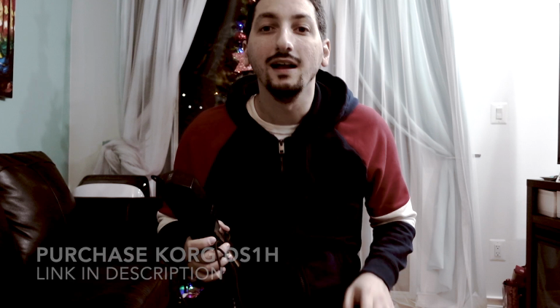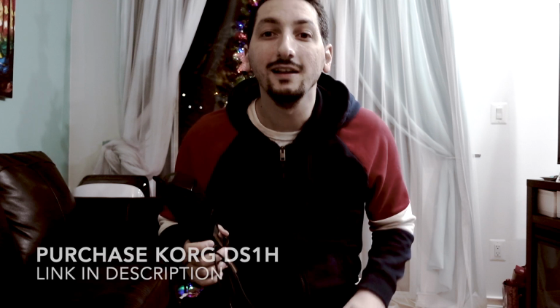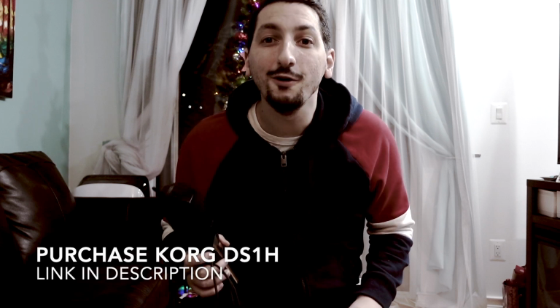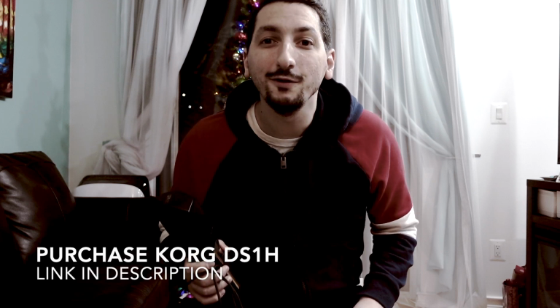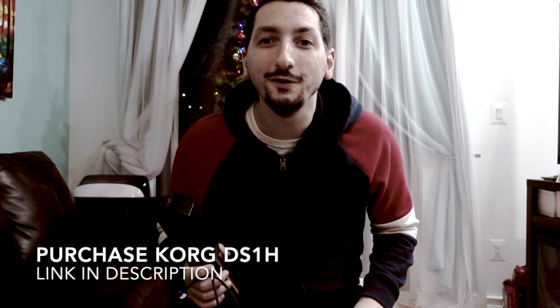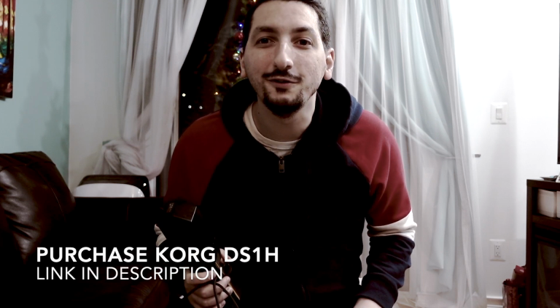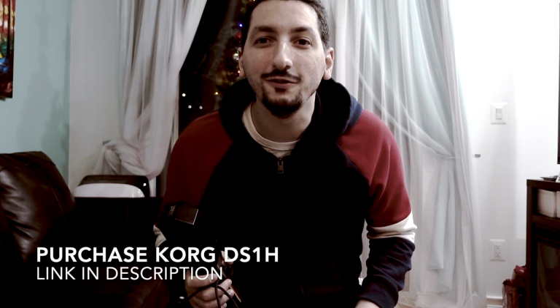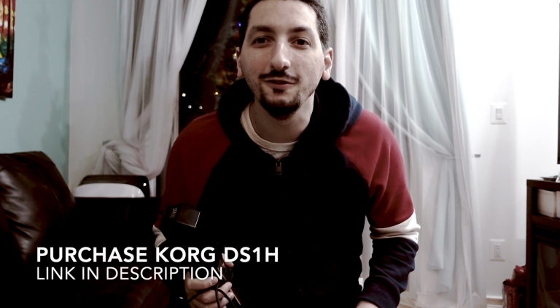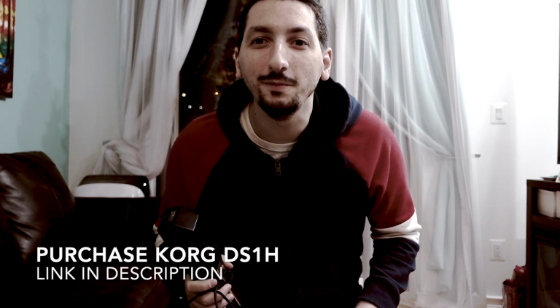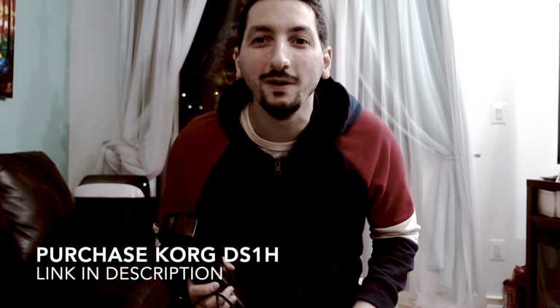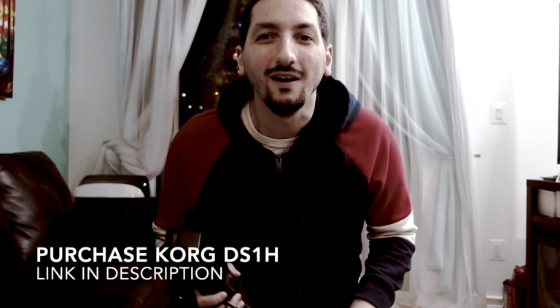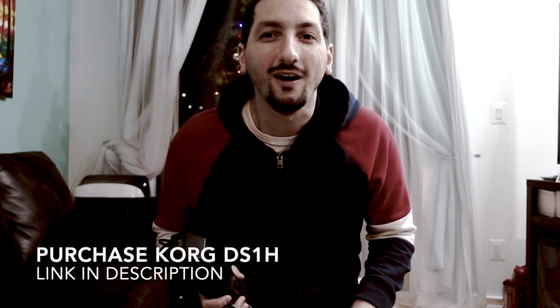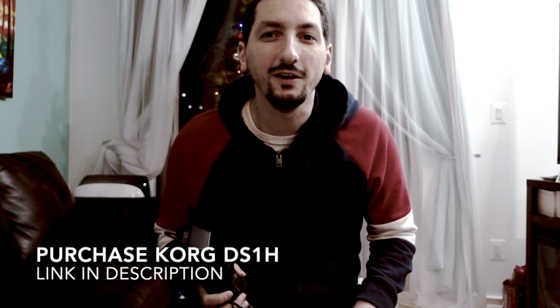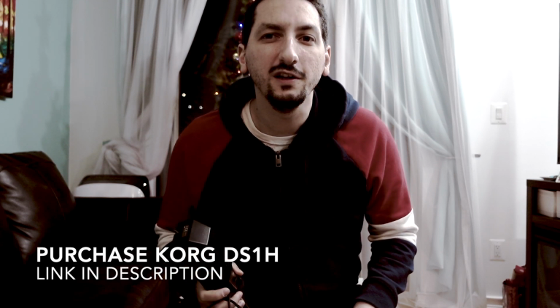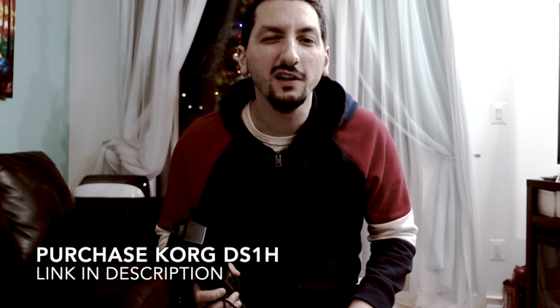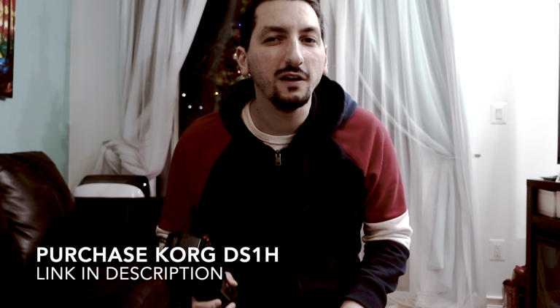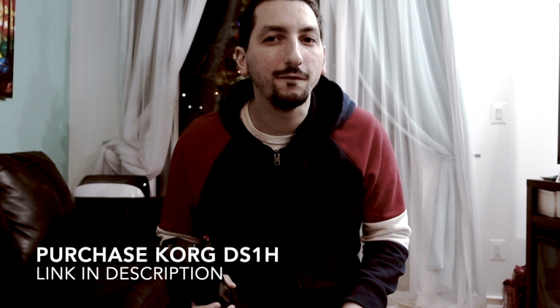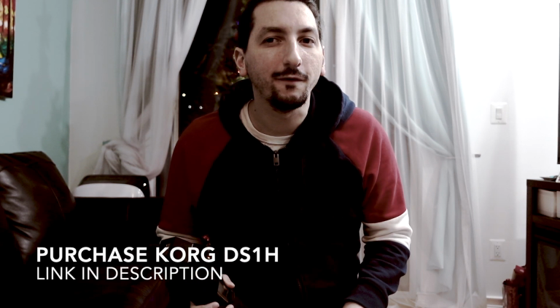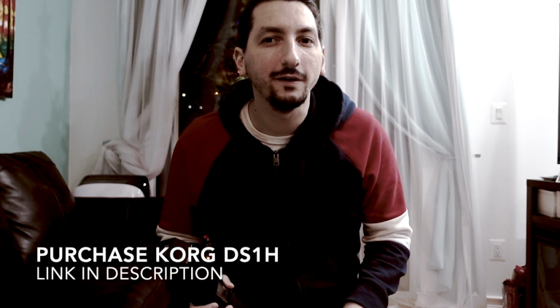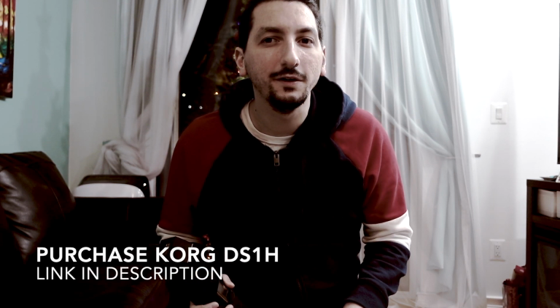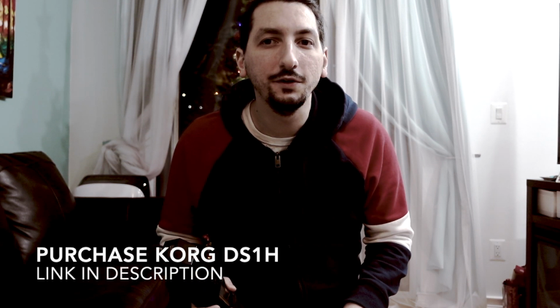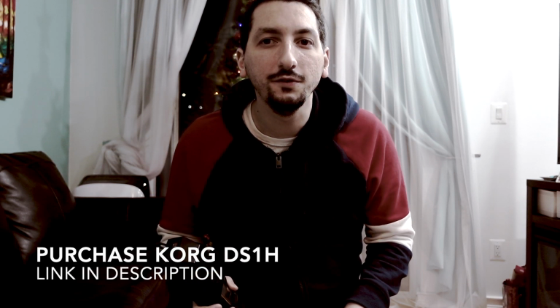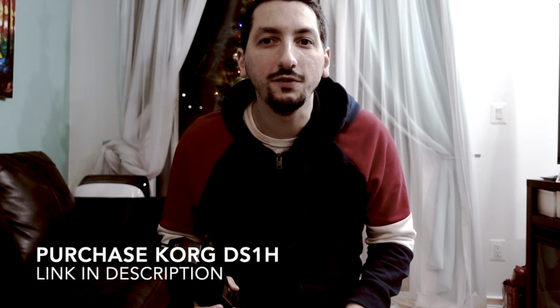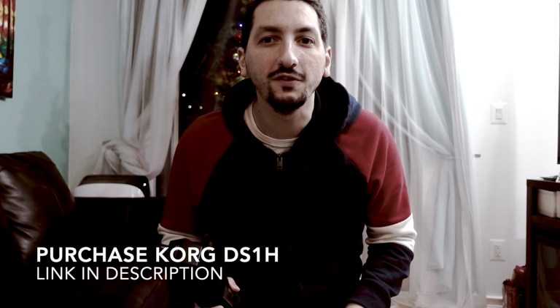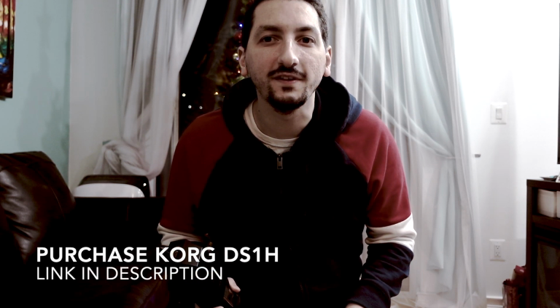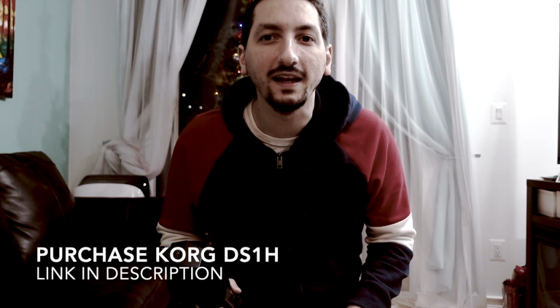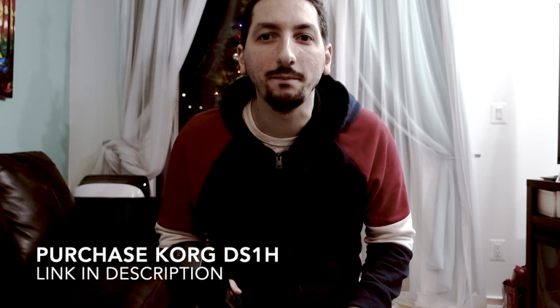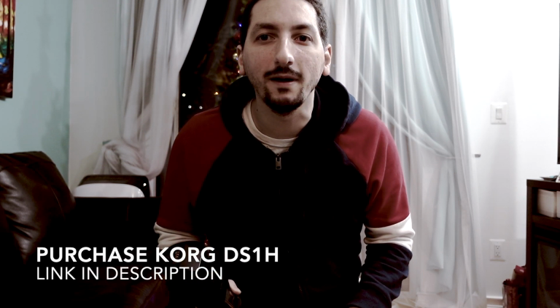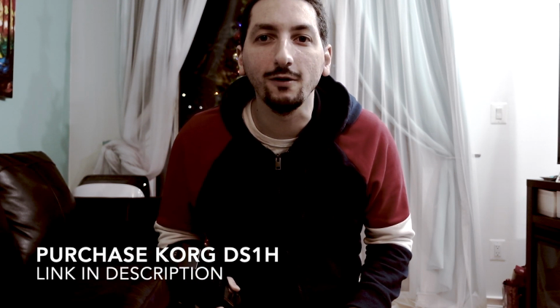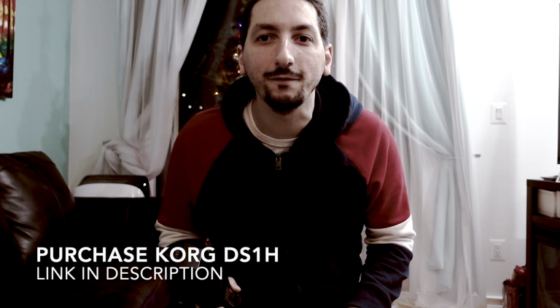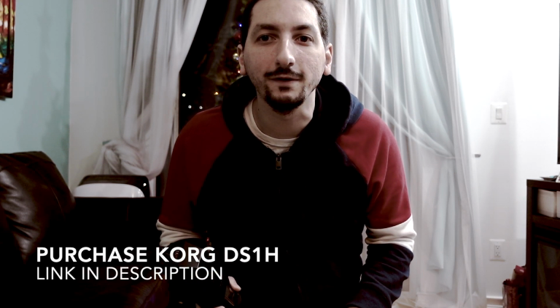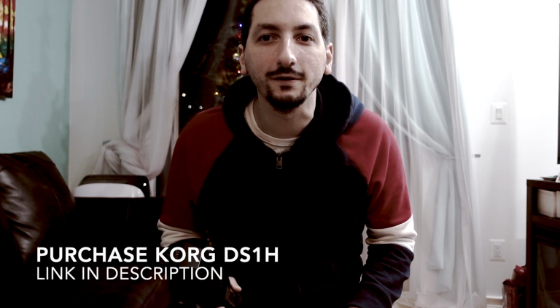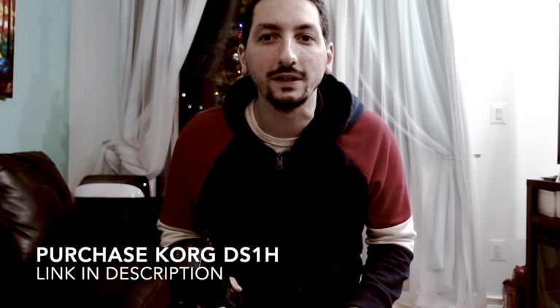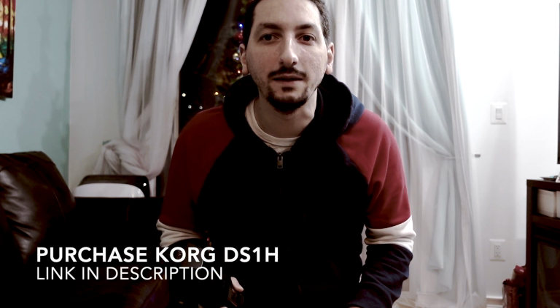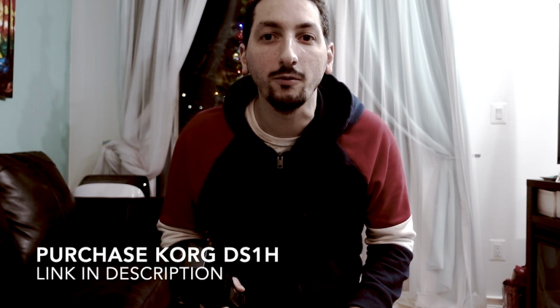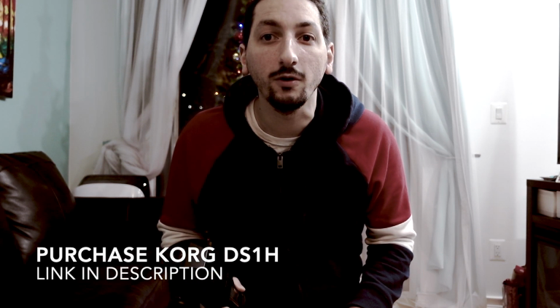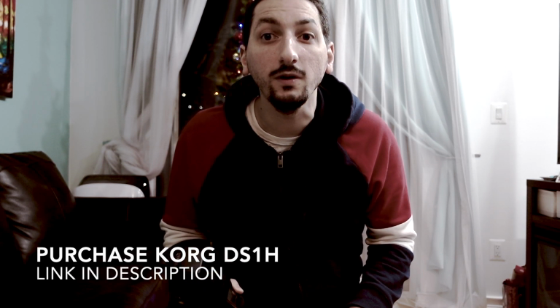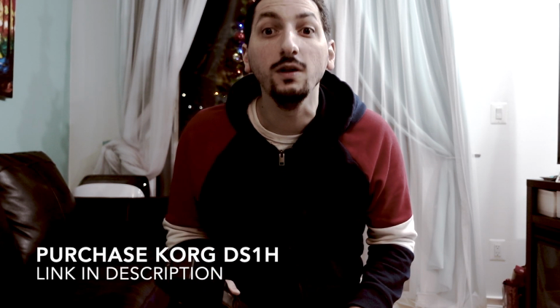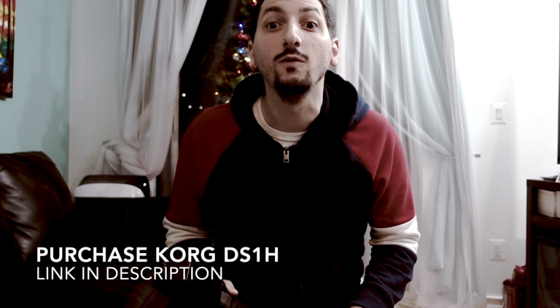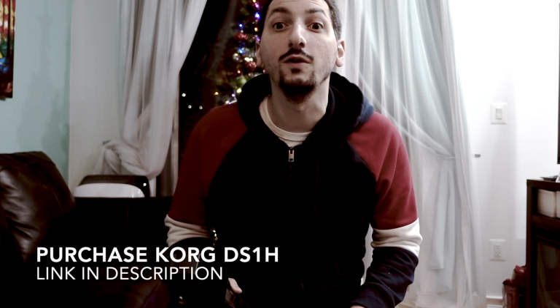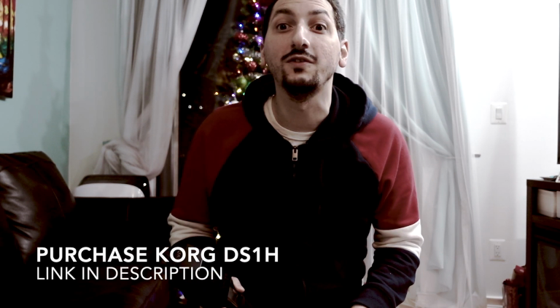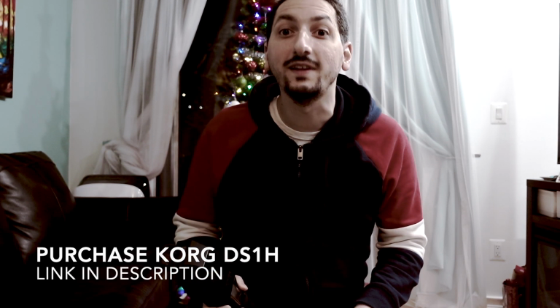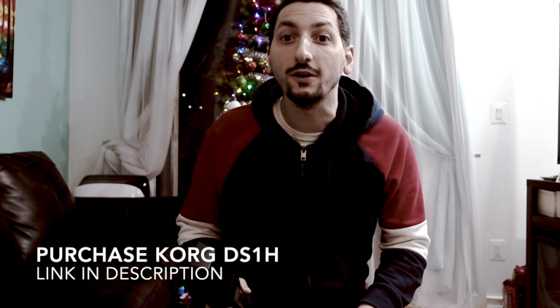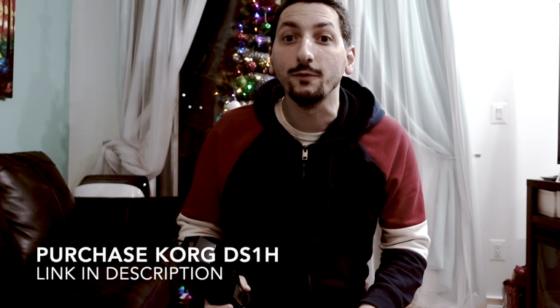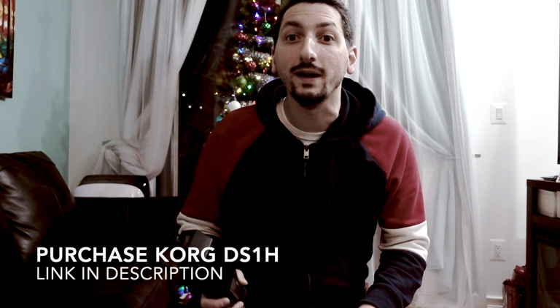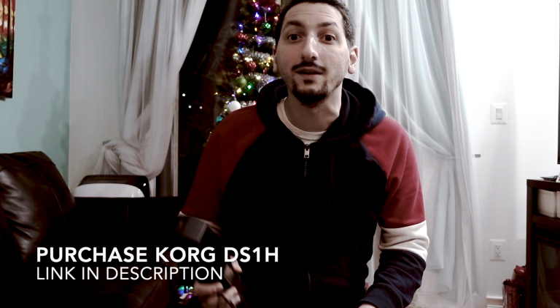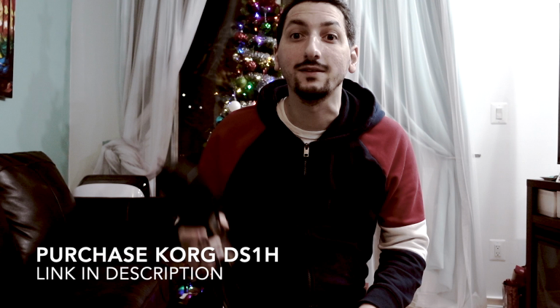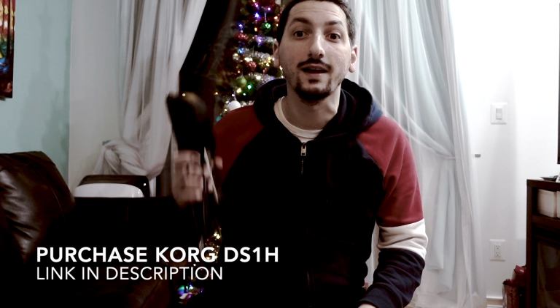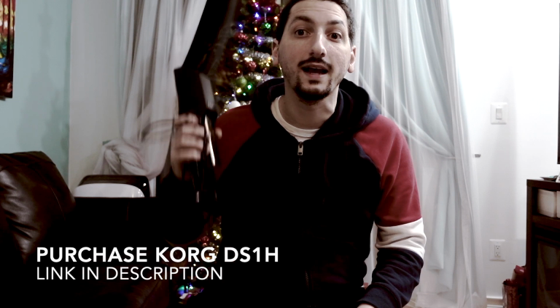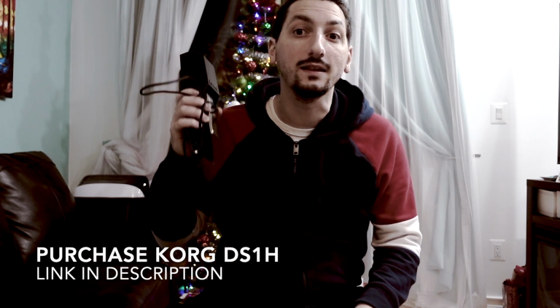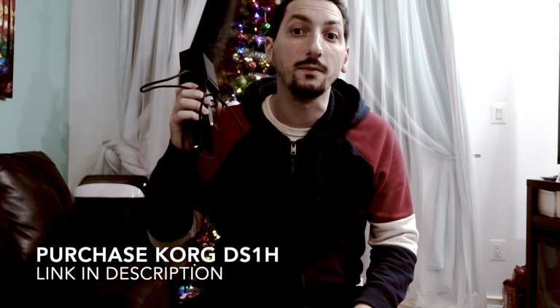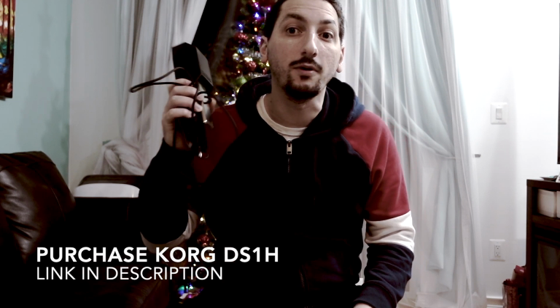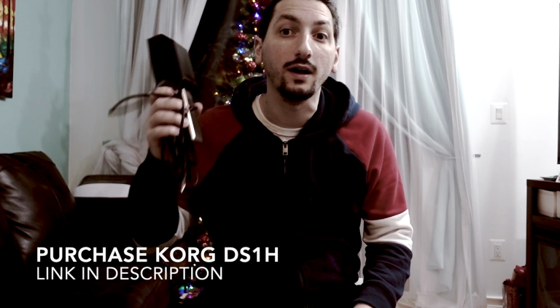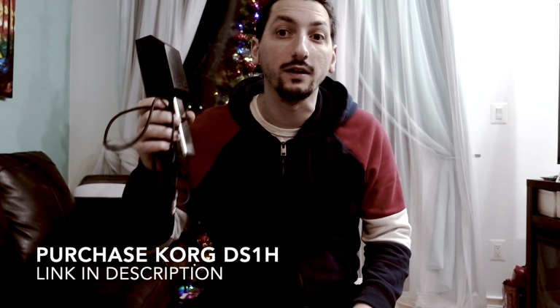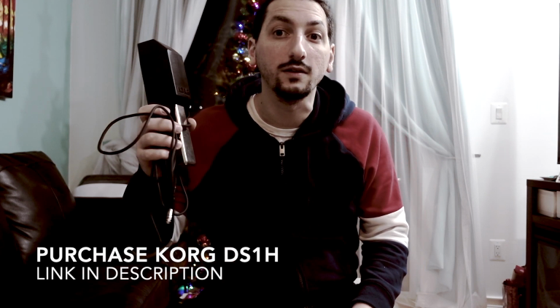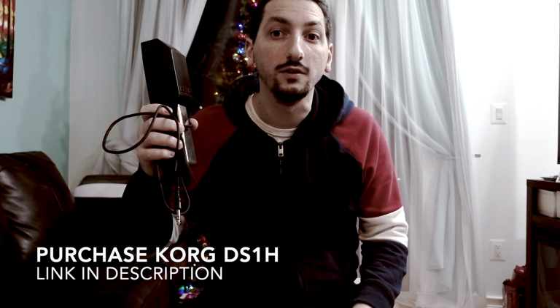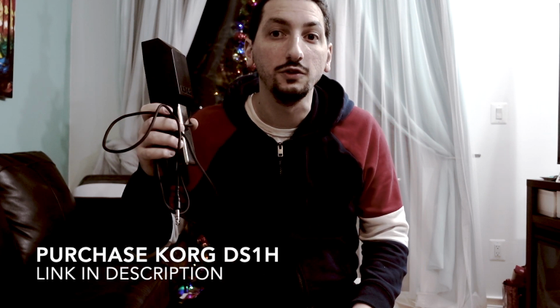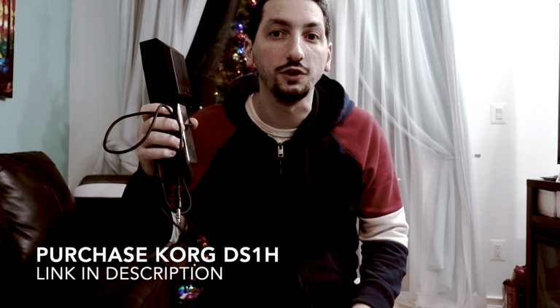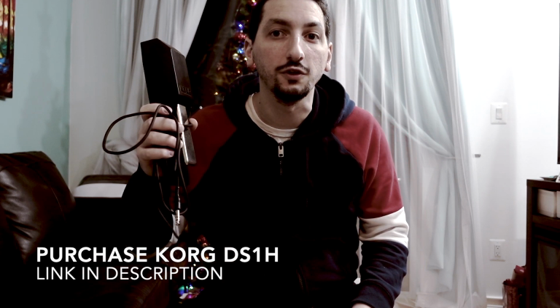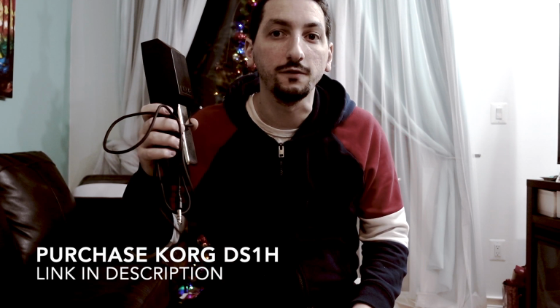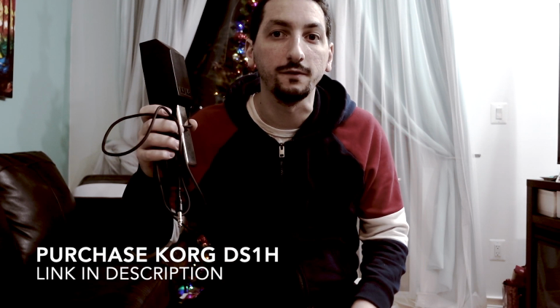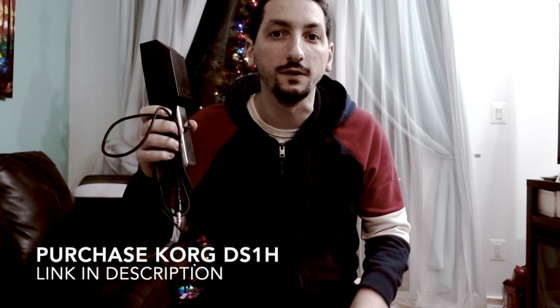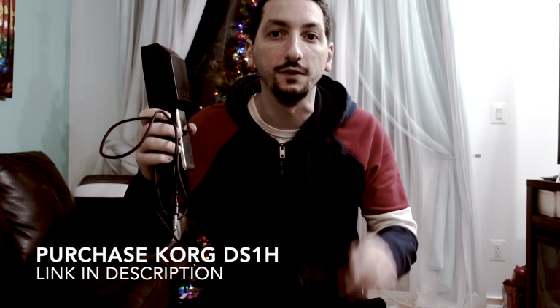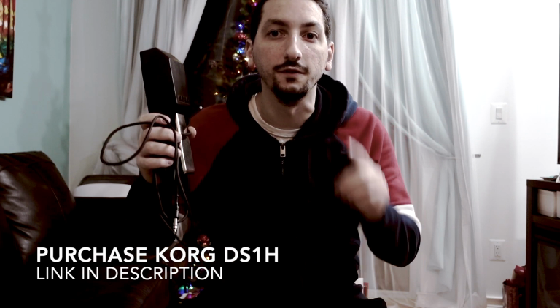Hello YouTube! Are you looking for a new sustain pedal for your keyboard? Stick around because I got the product just for you.